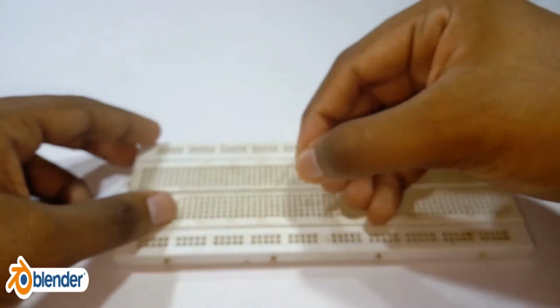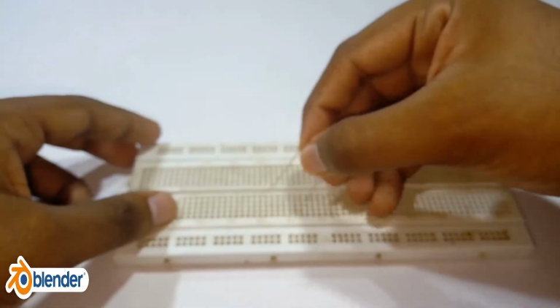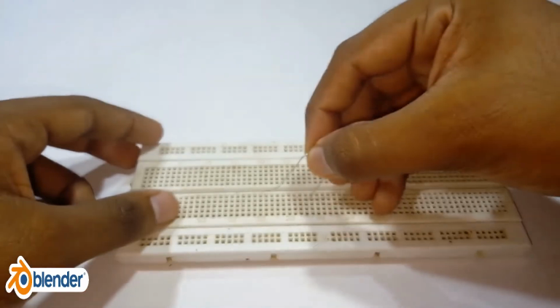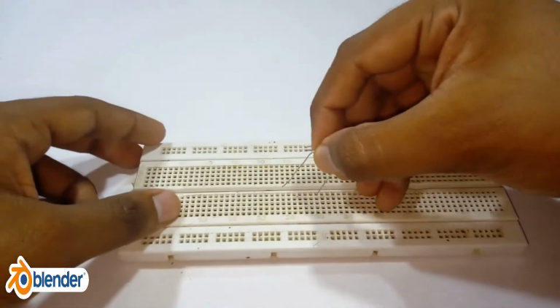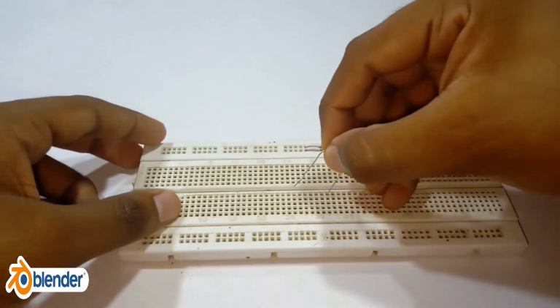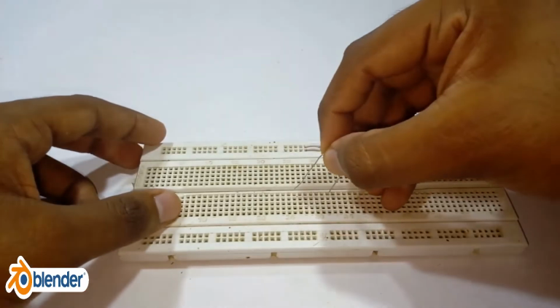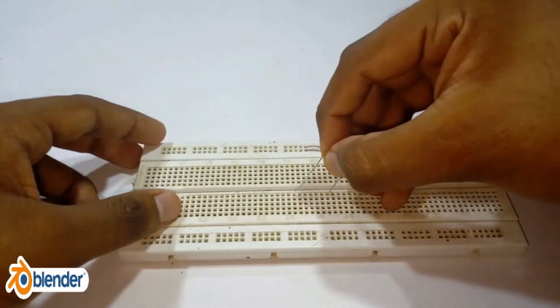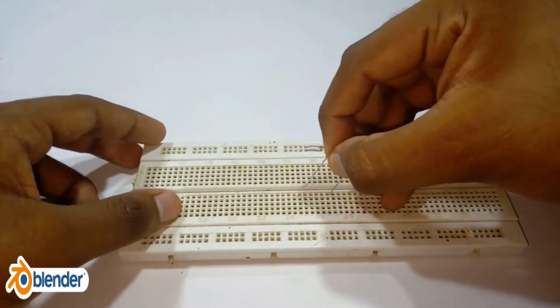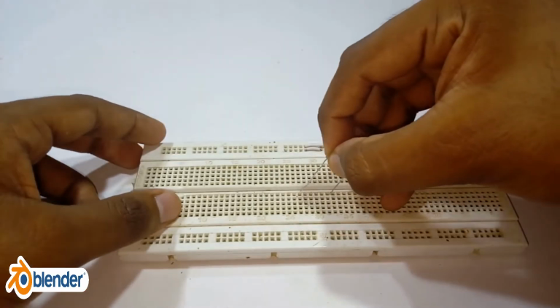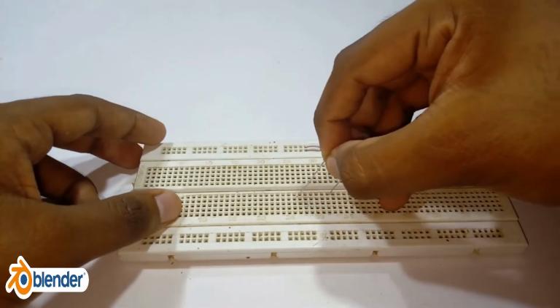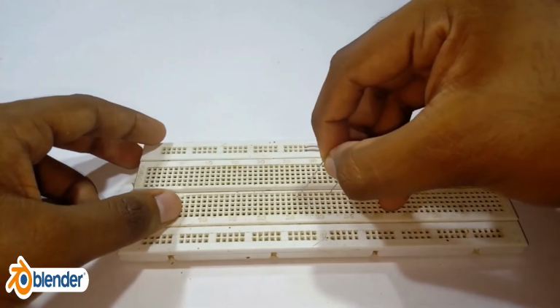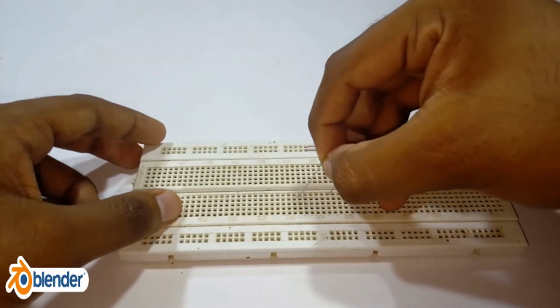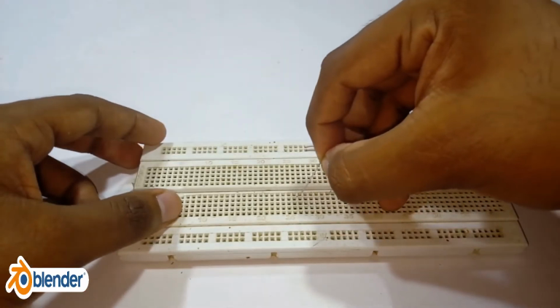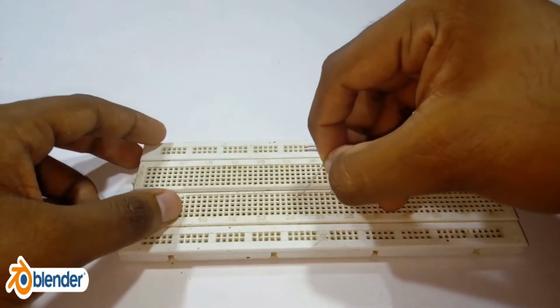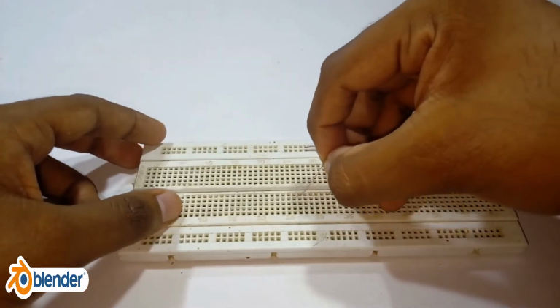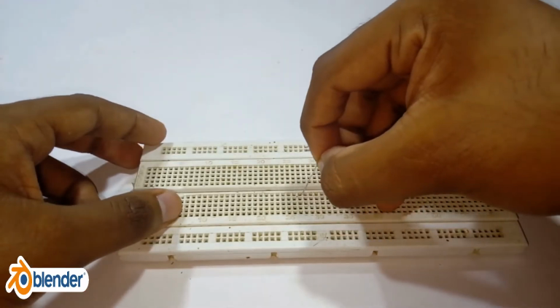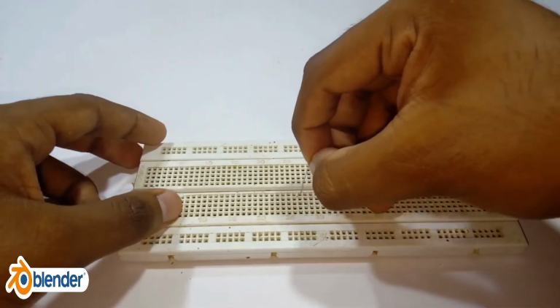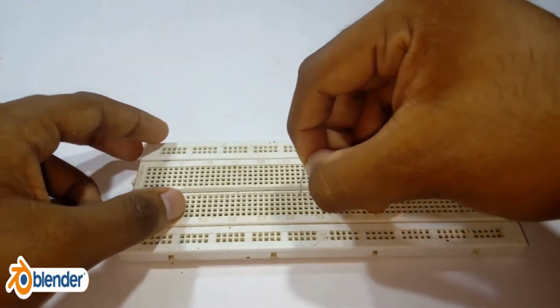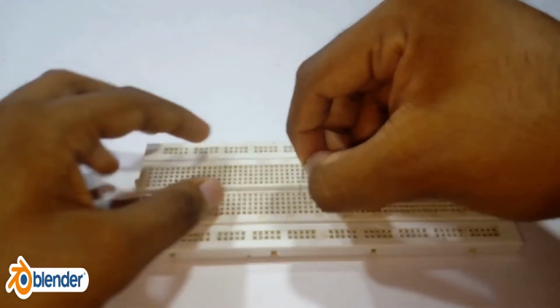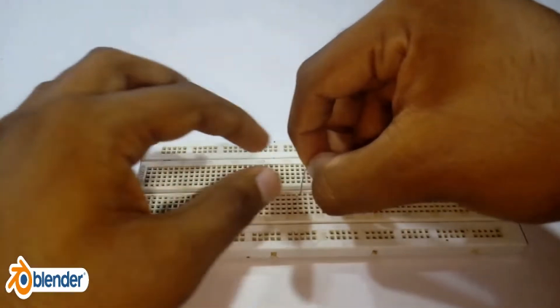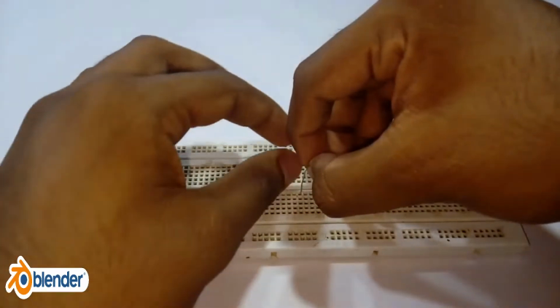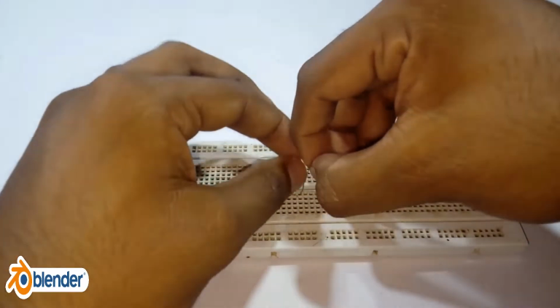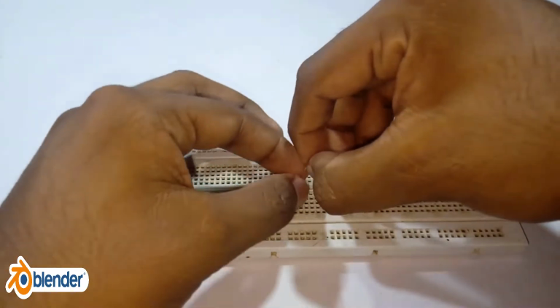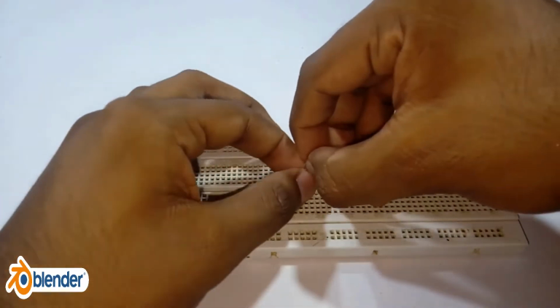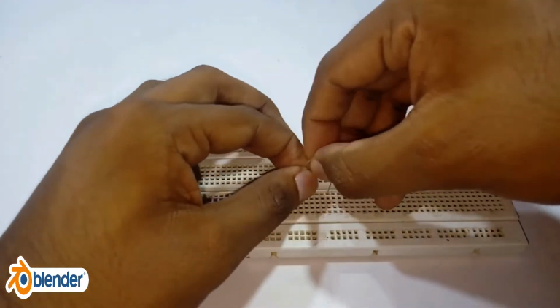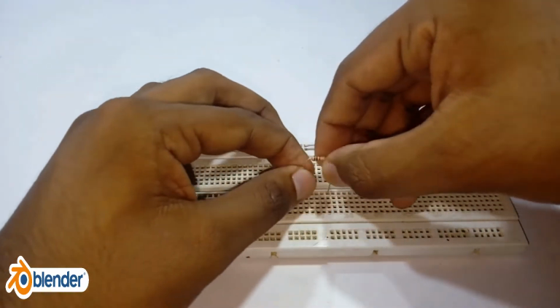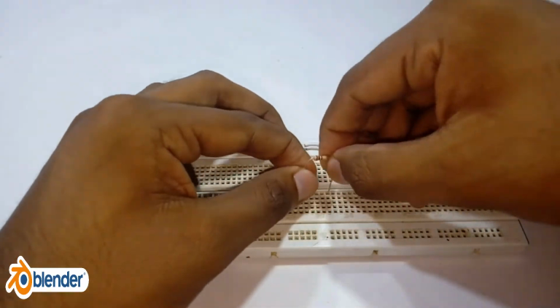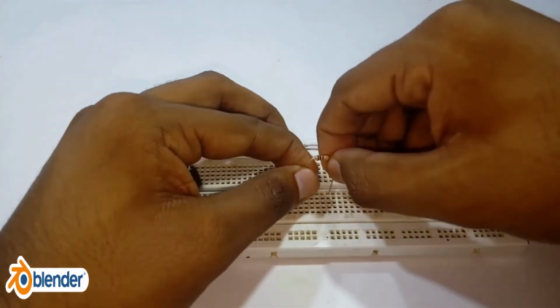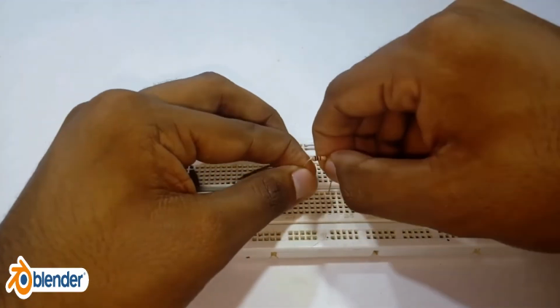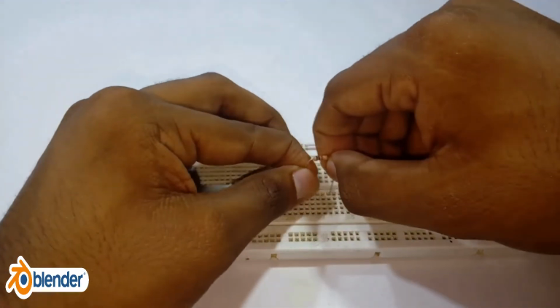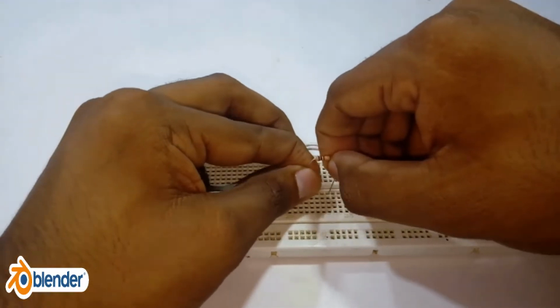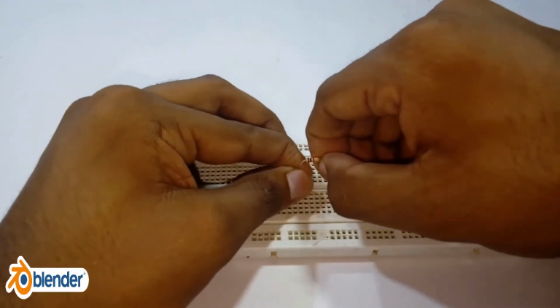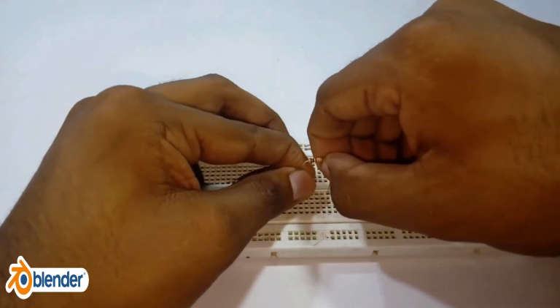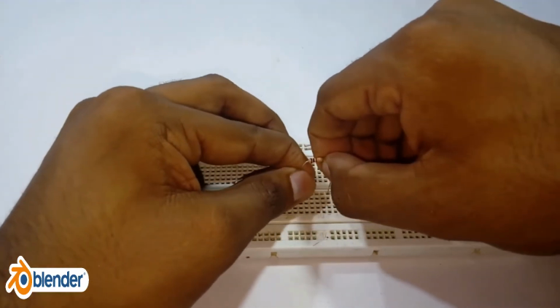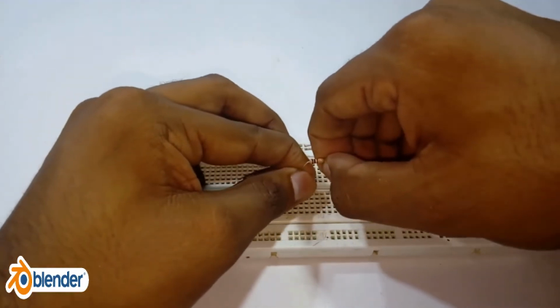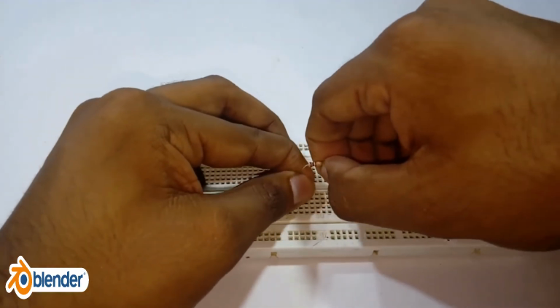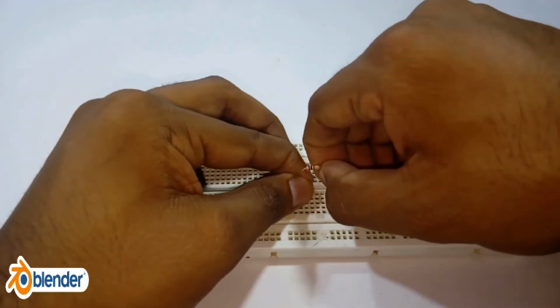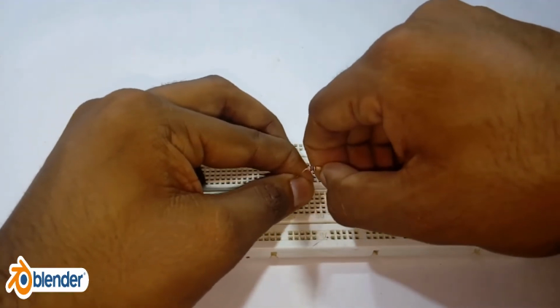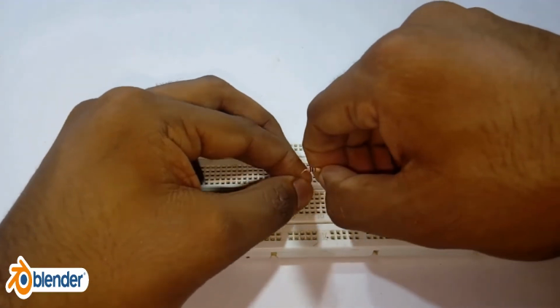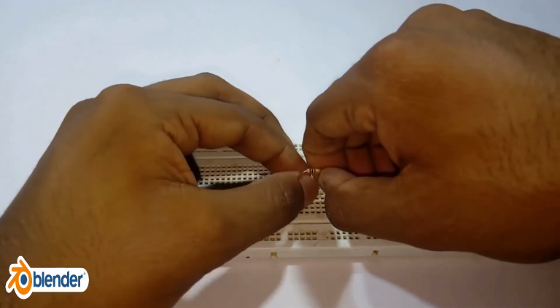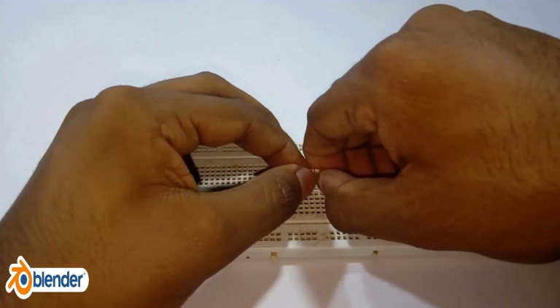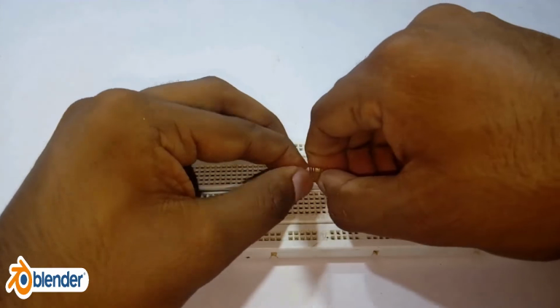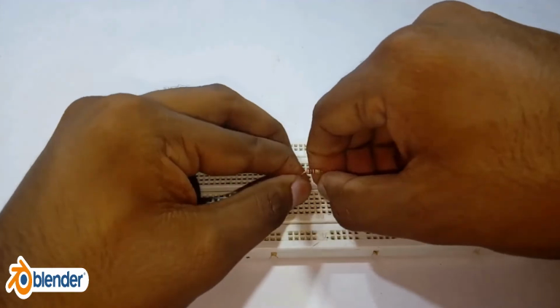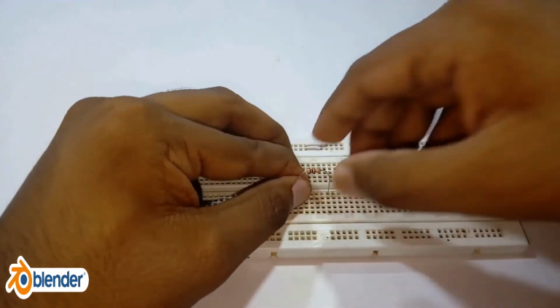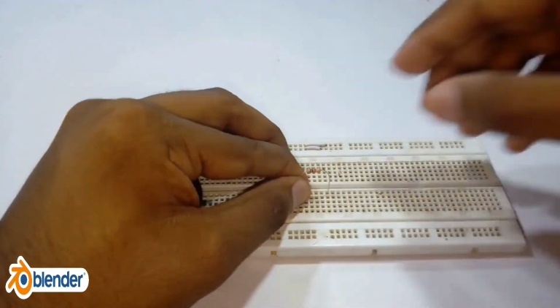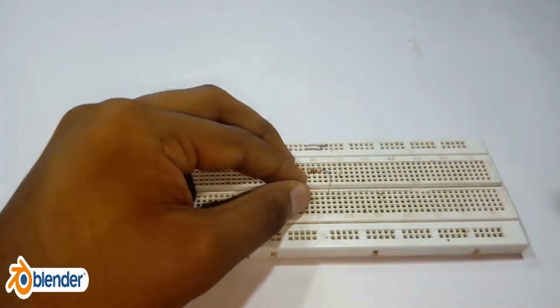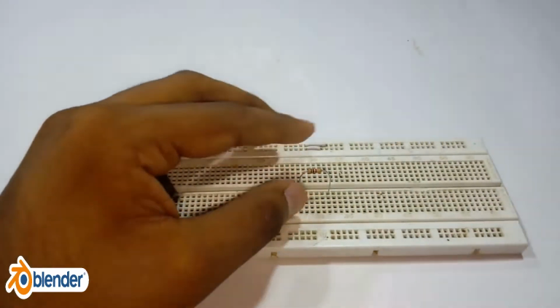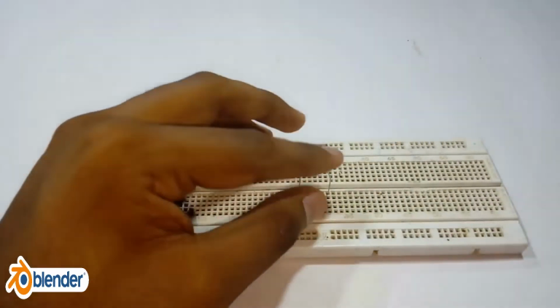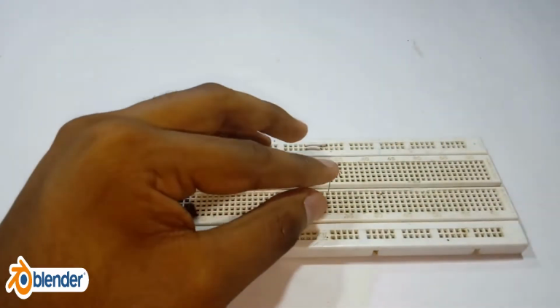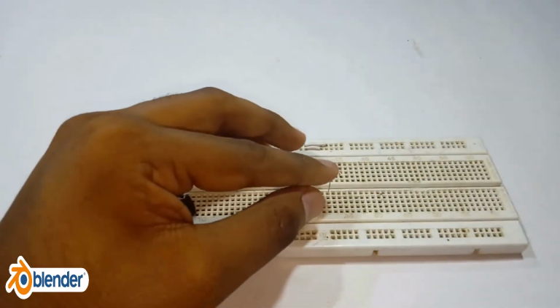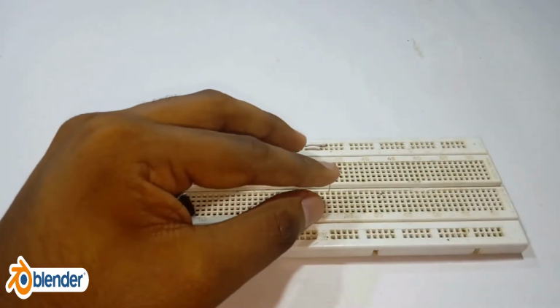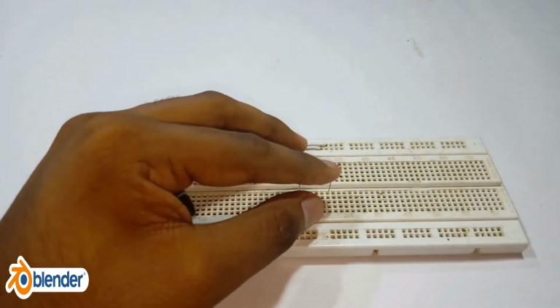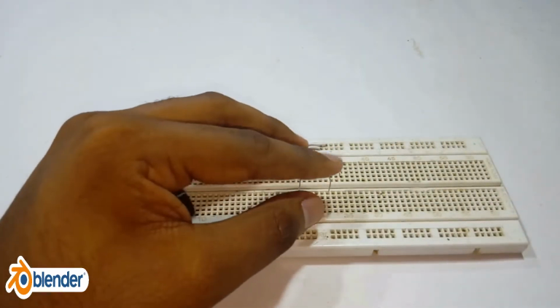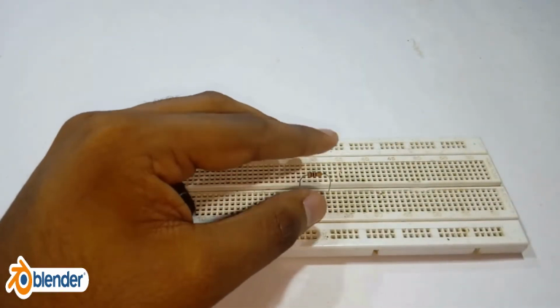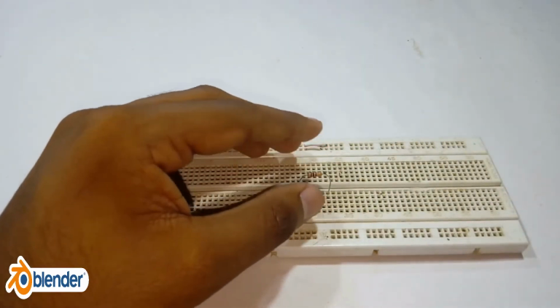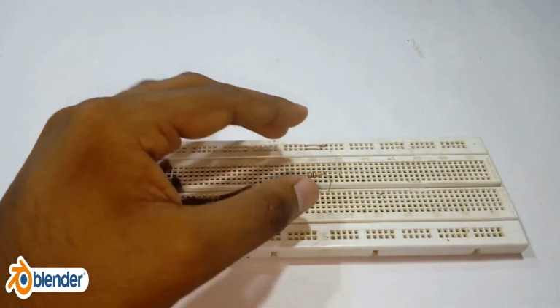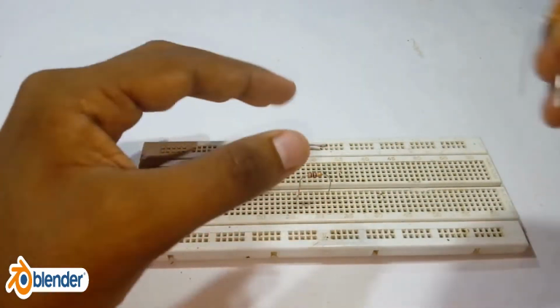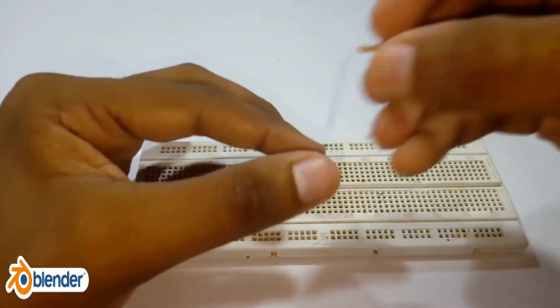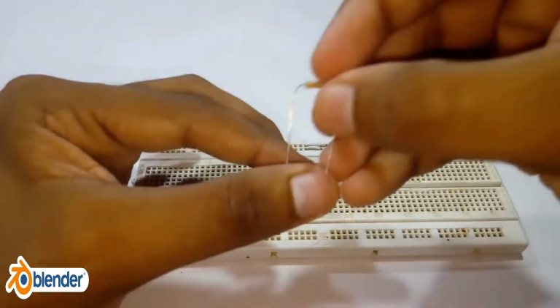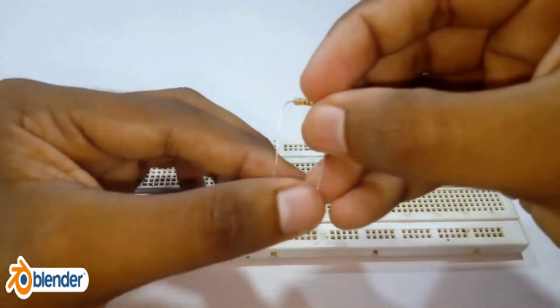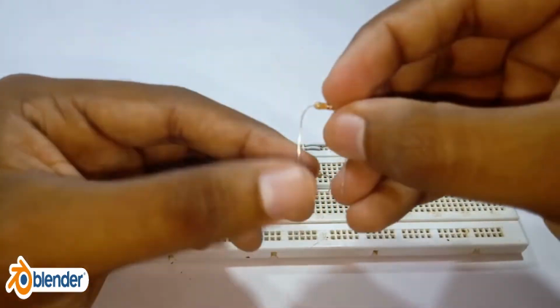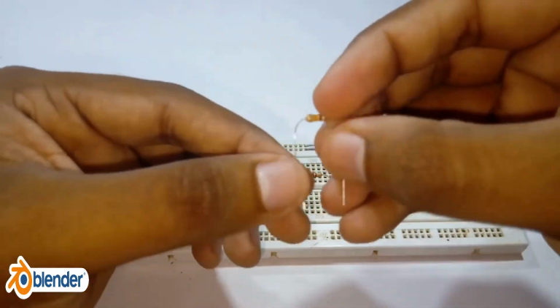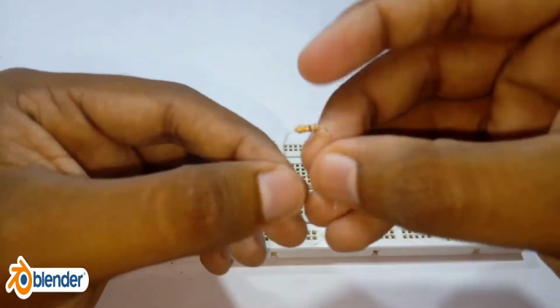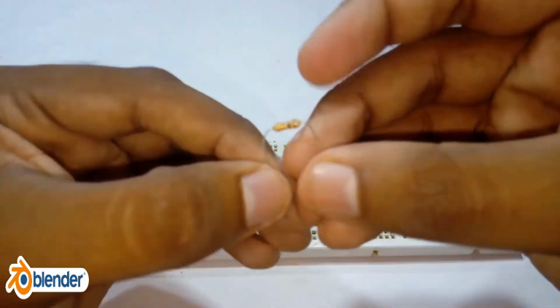Take a connection from between the 10 kOhm and 1 kOhm fixed resistor voltage divider and connect it to the analog pin A0 of the Arduino Uno.